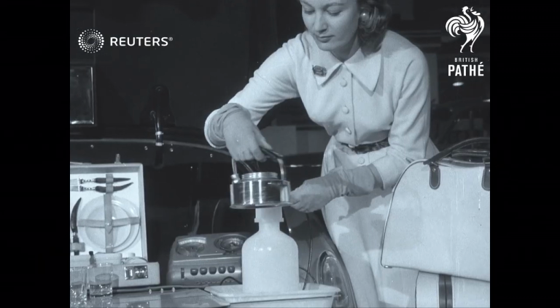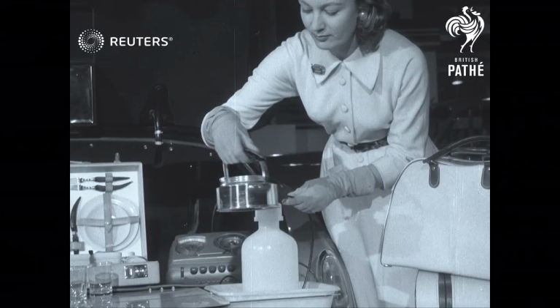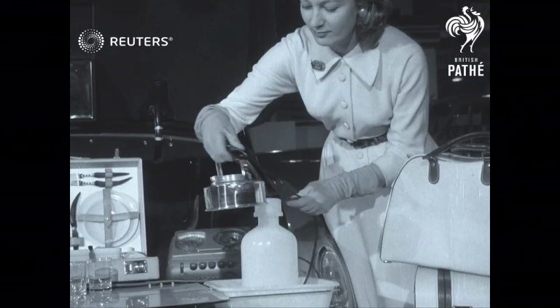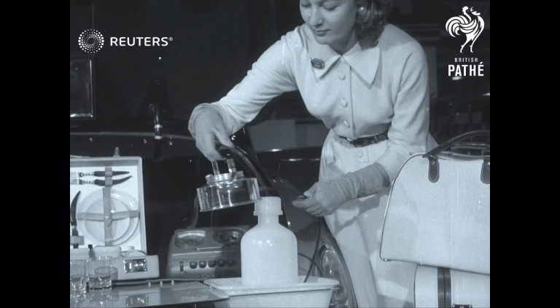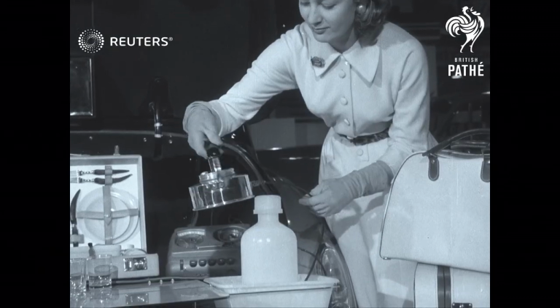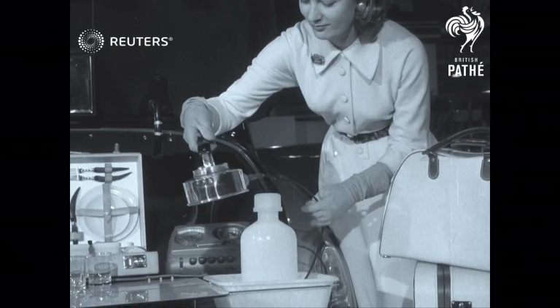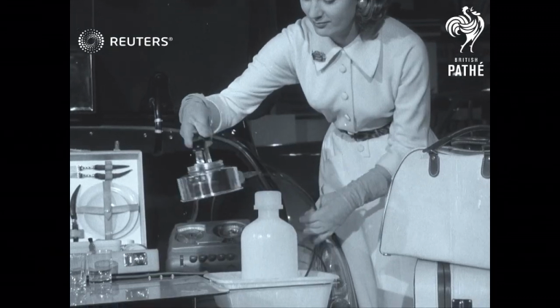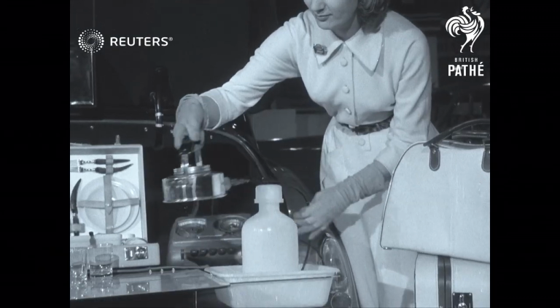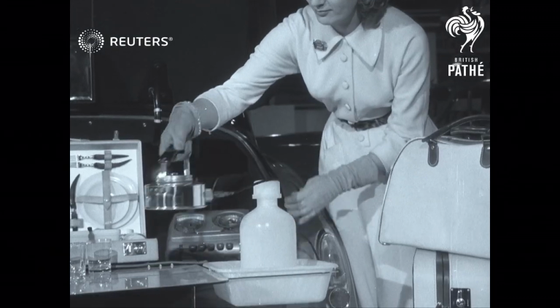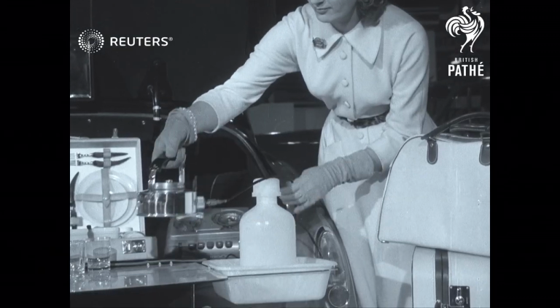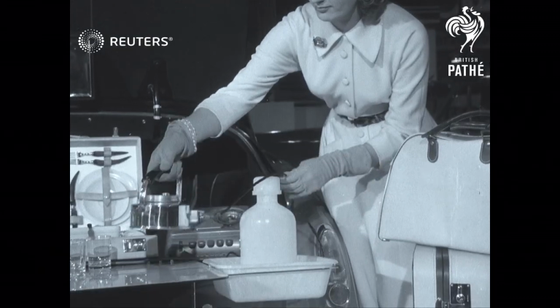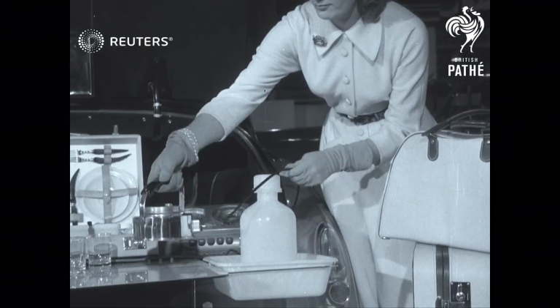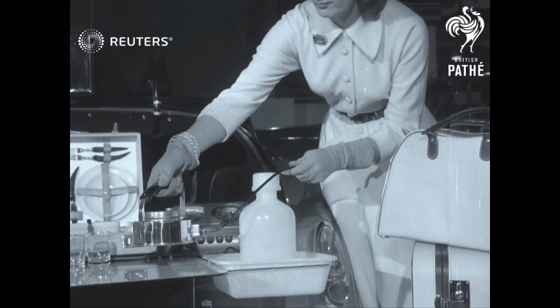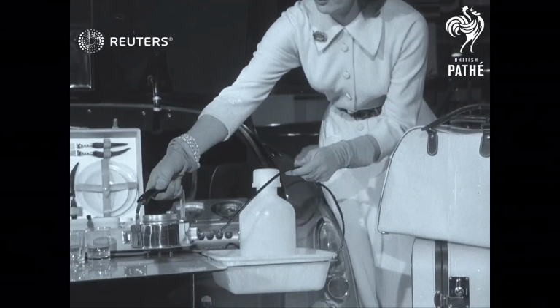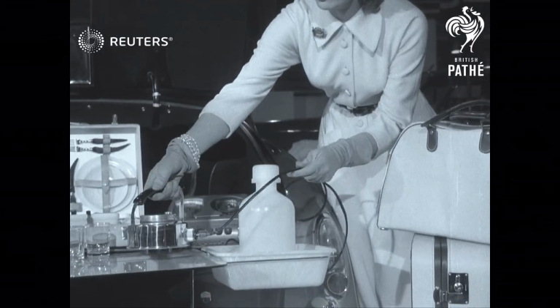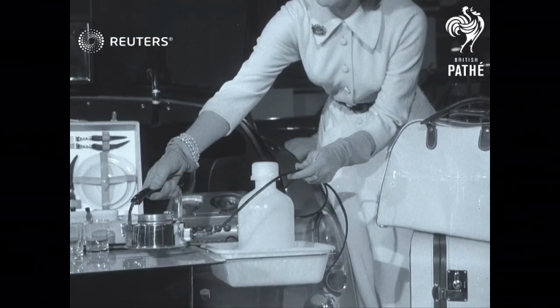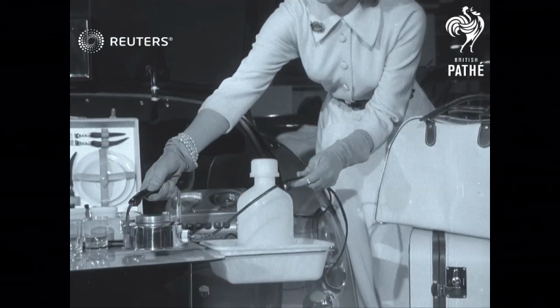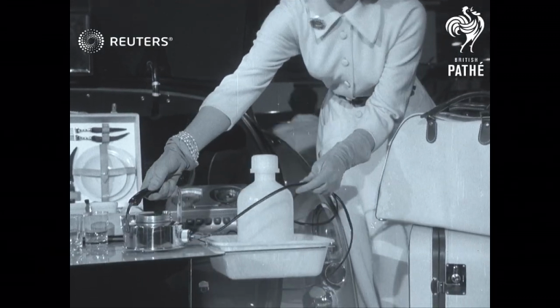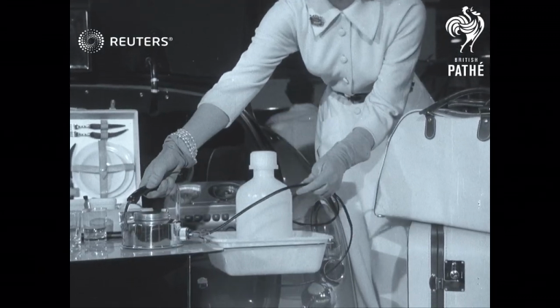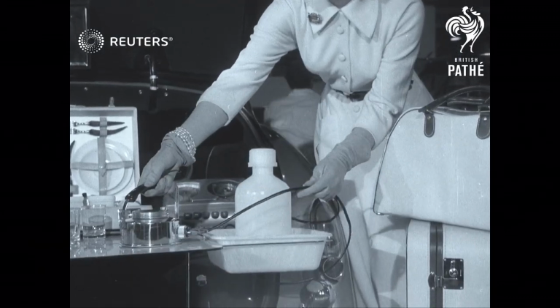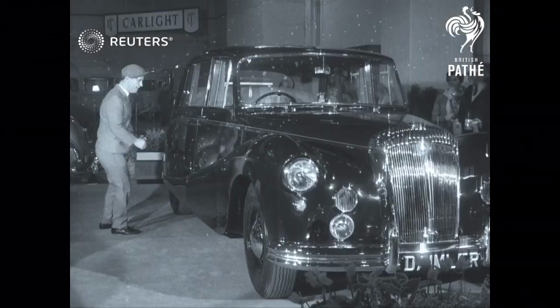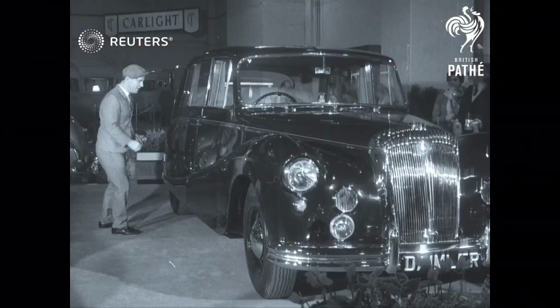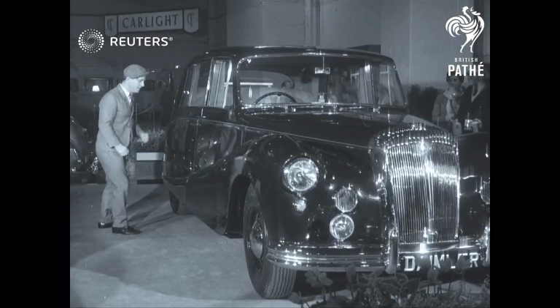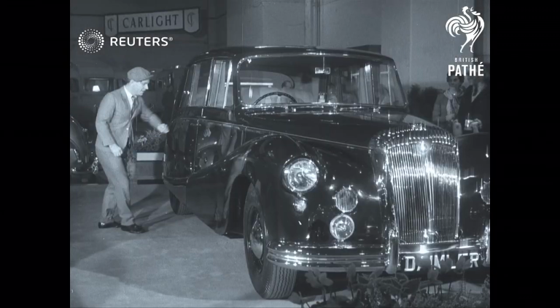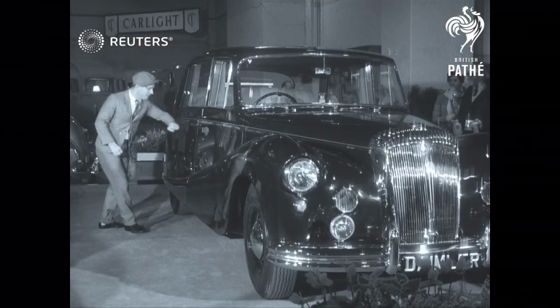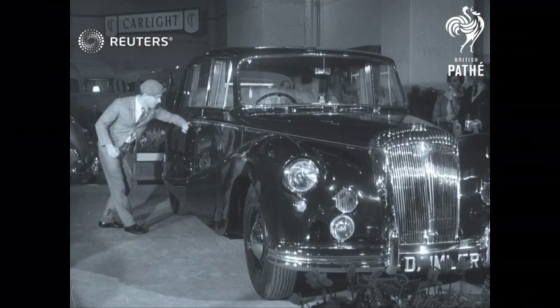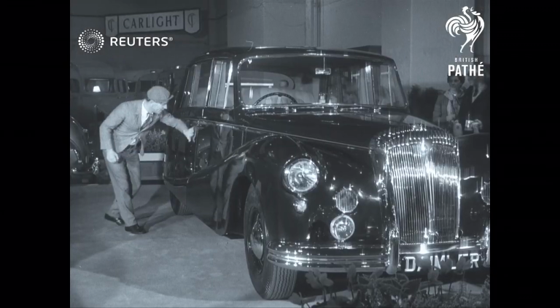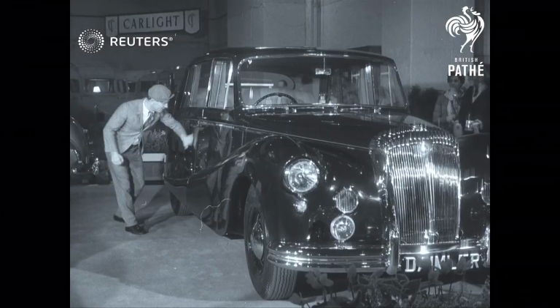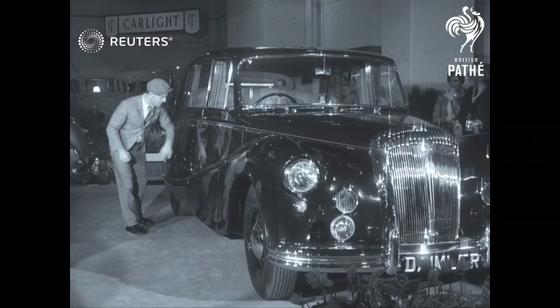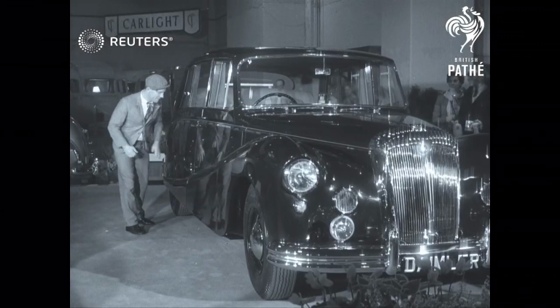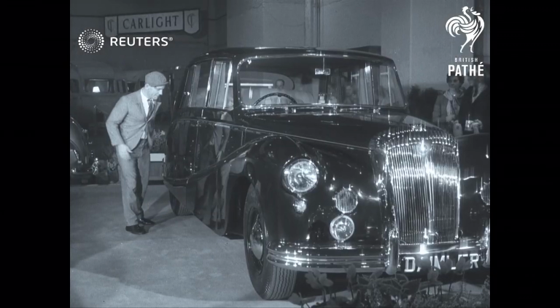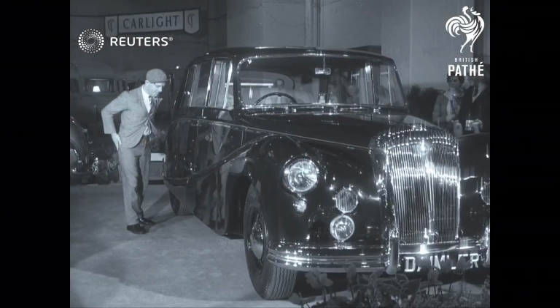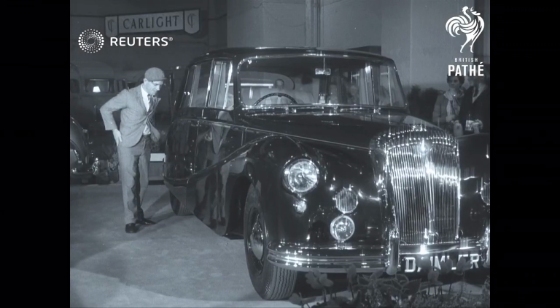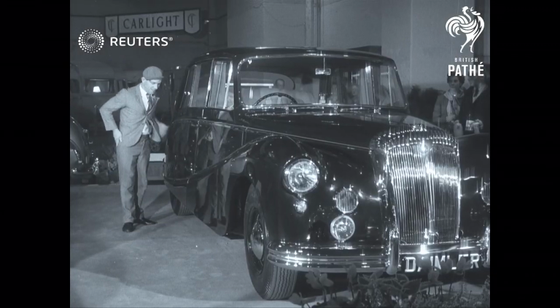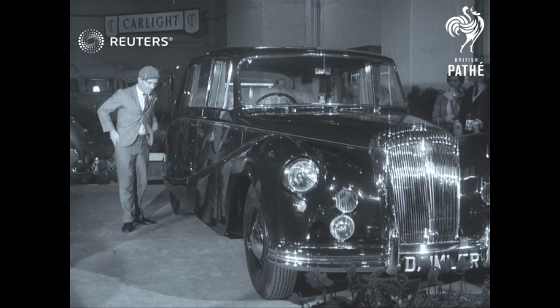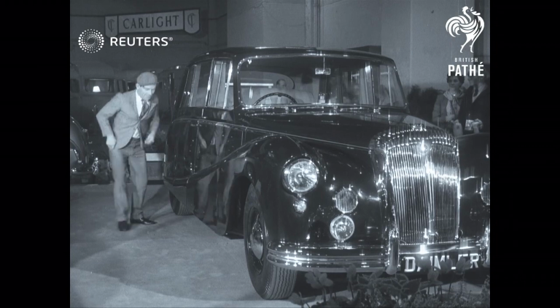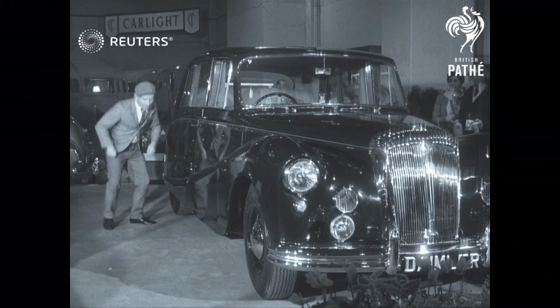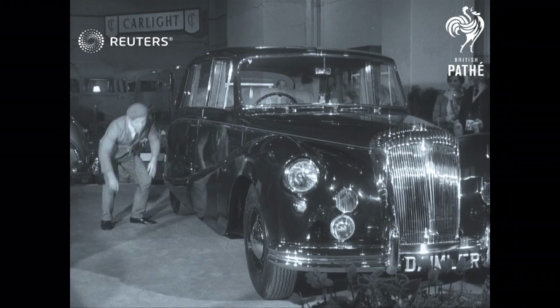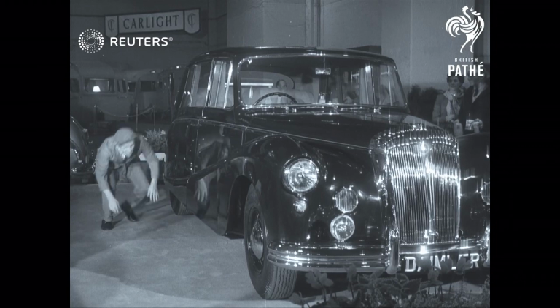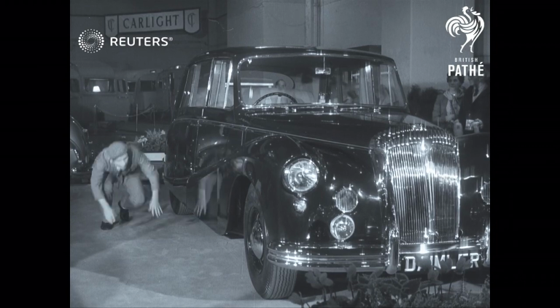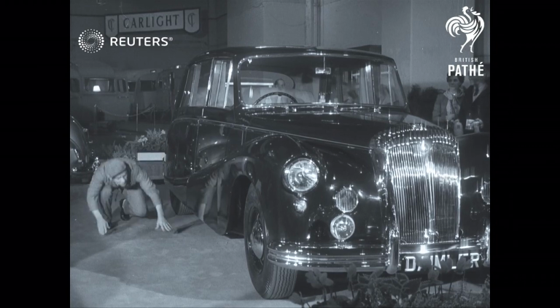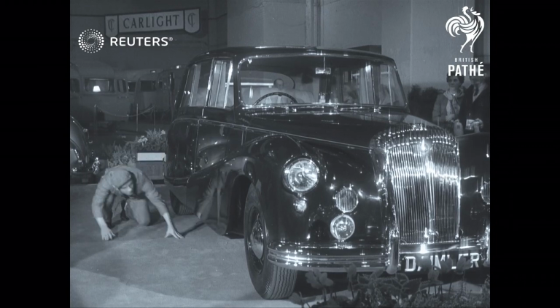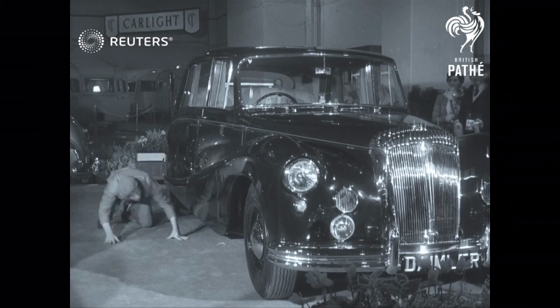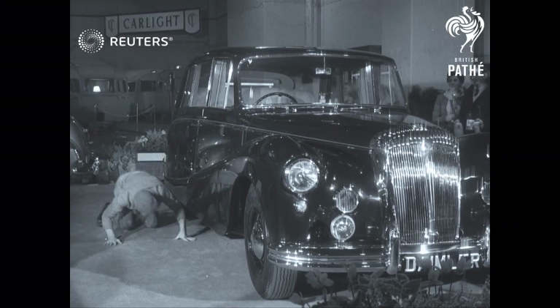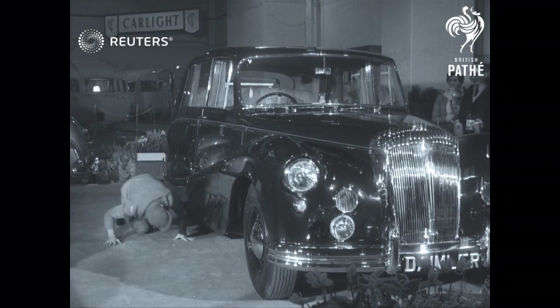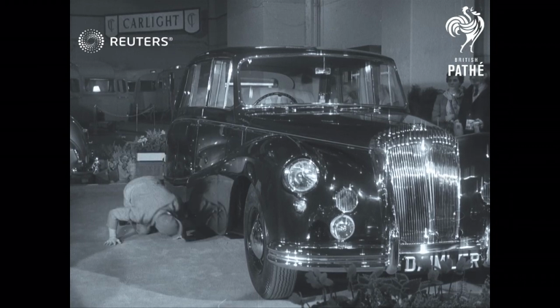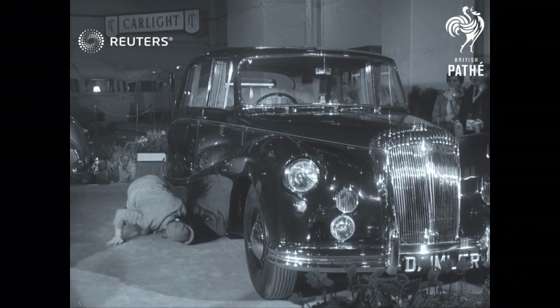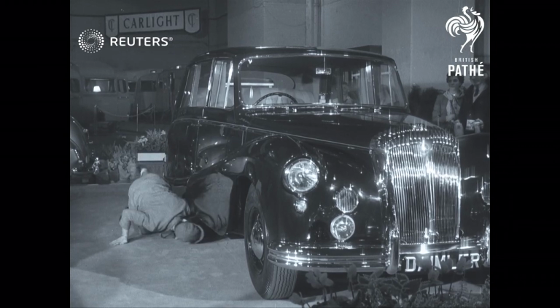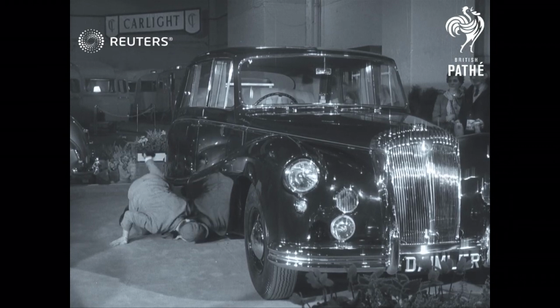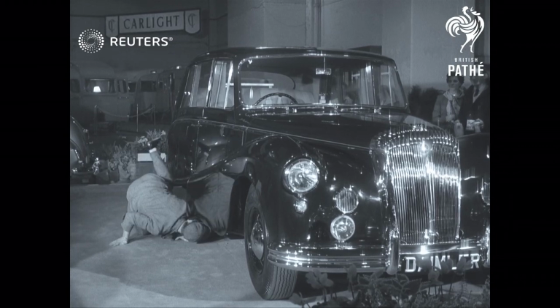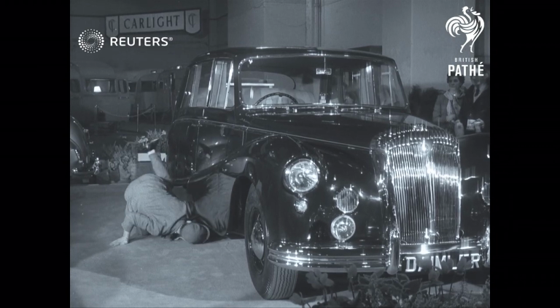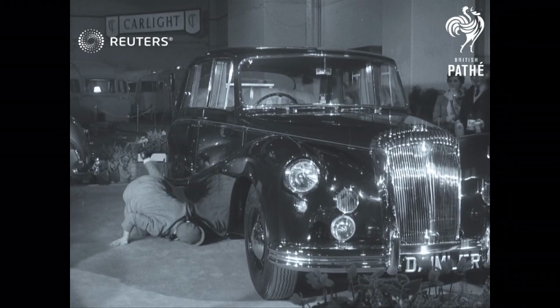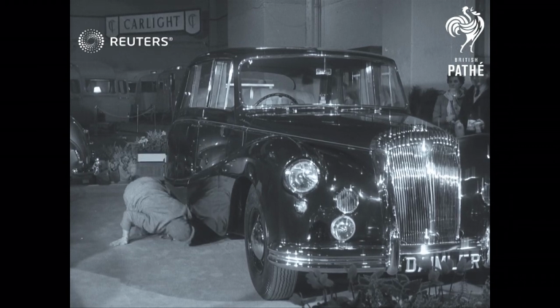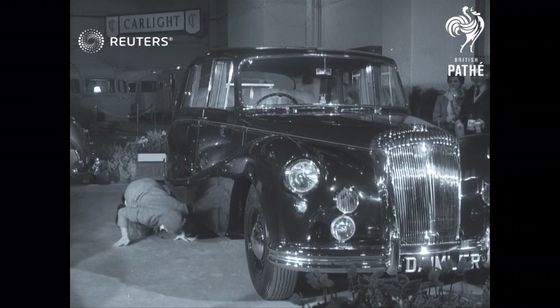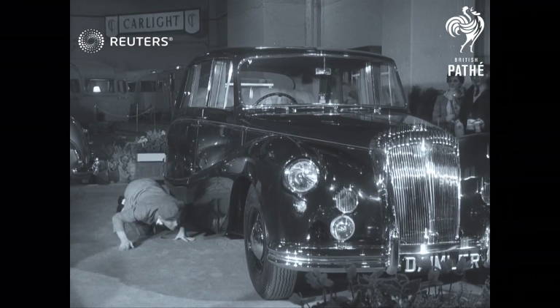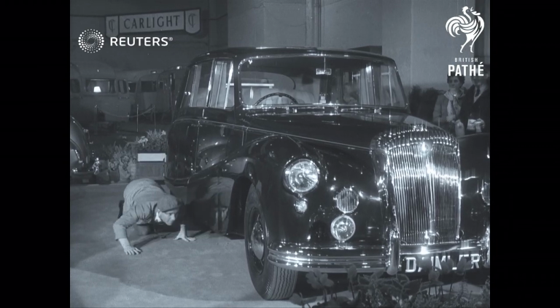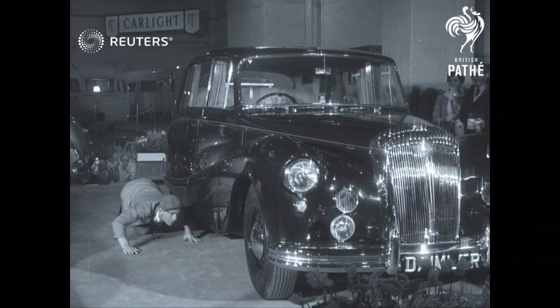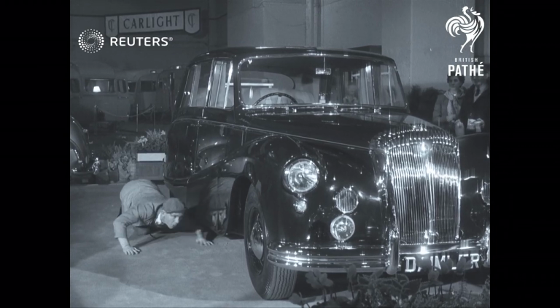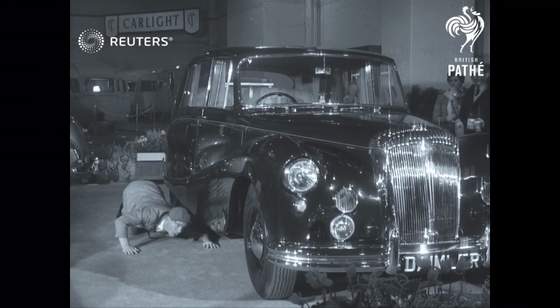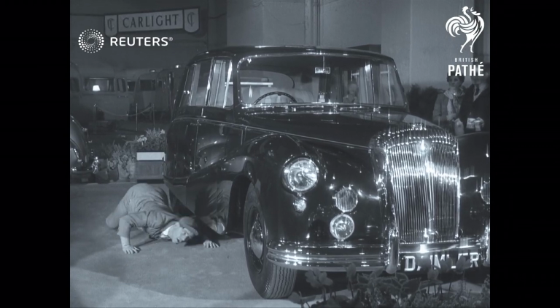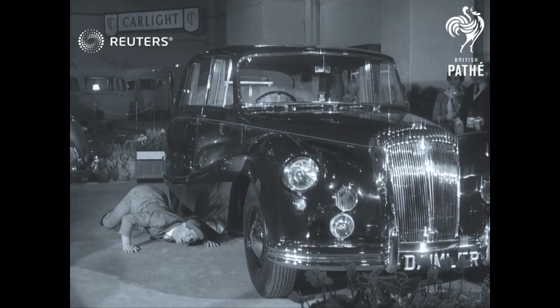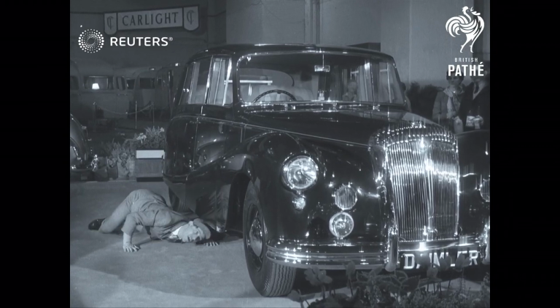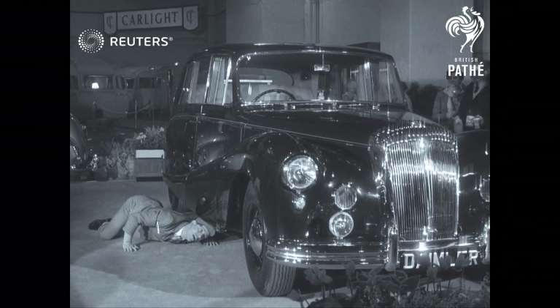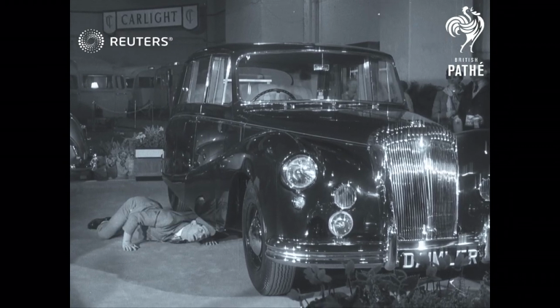But some car owners are more interested in what makes the wheels go round. Norman Wisdom is one of those, and he decided to have a look underneath the Daimler.